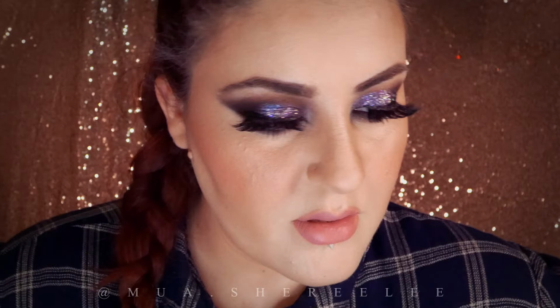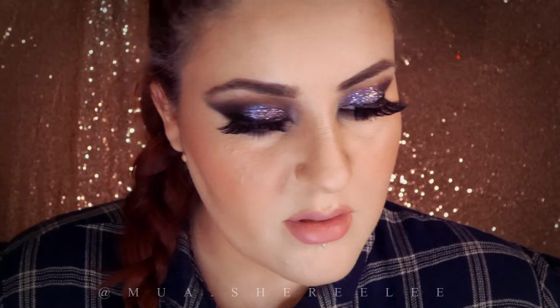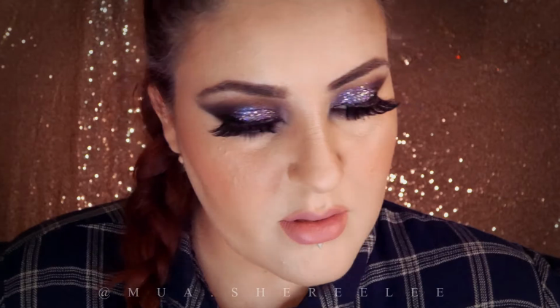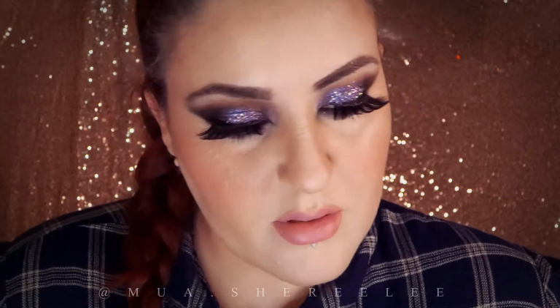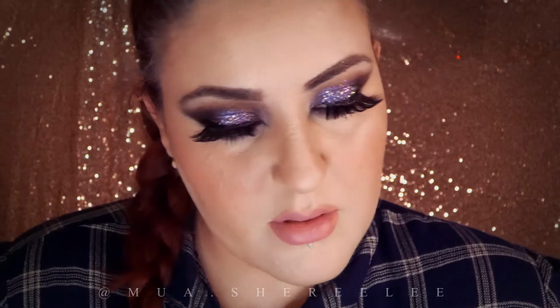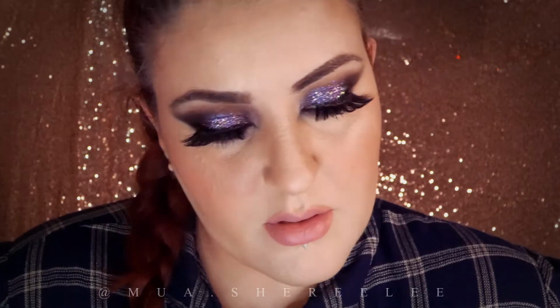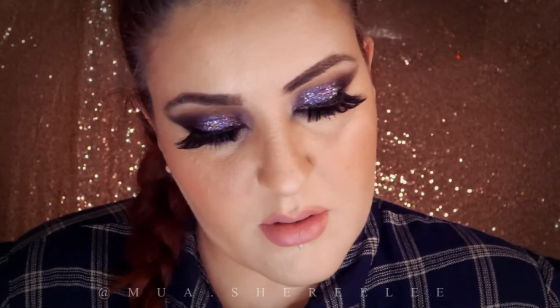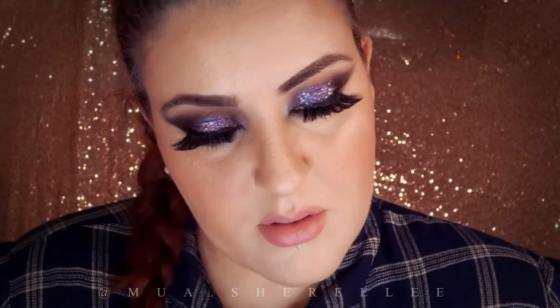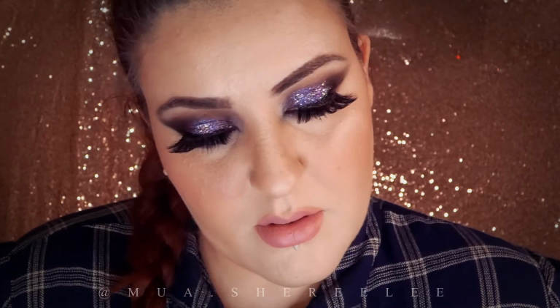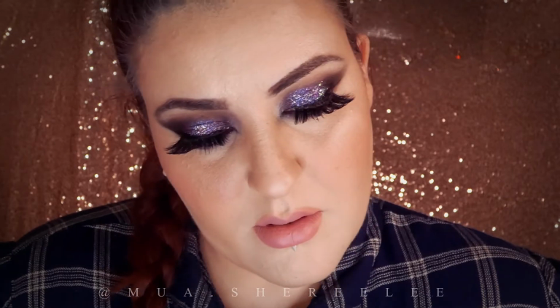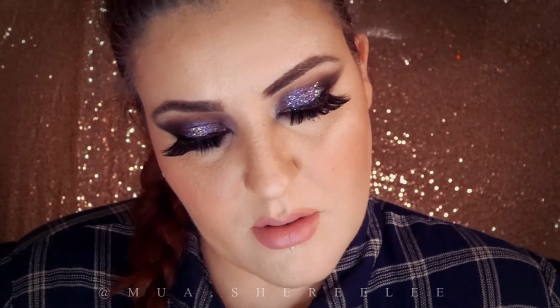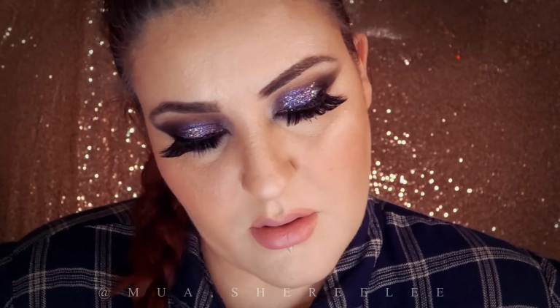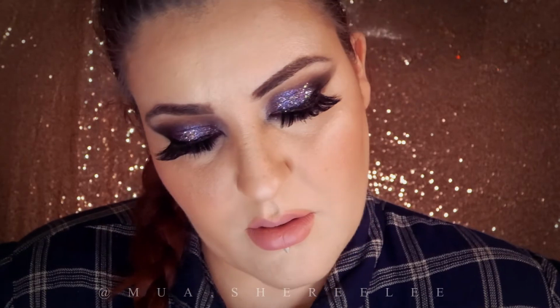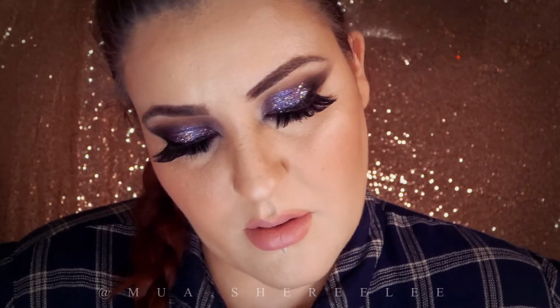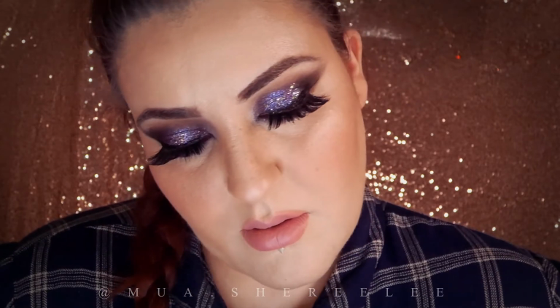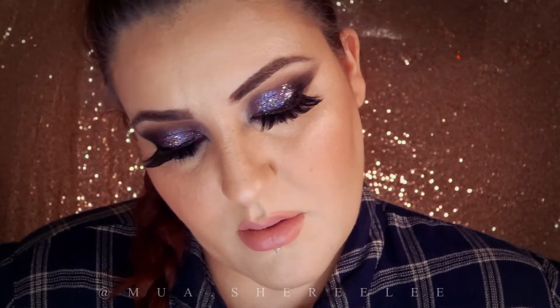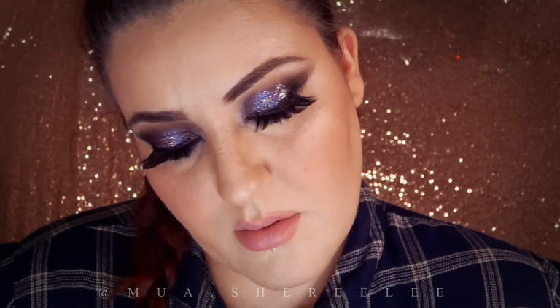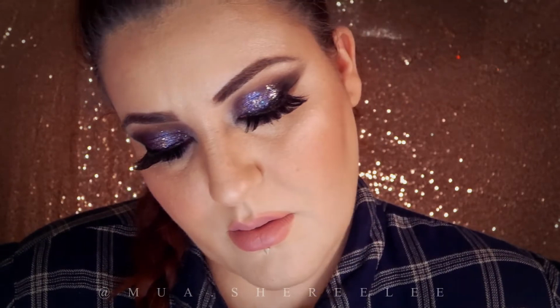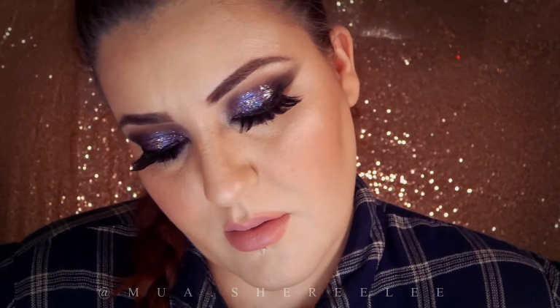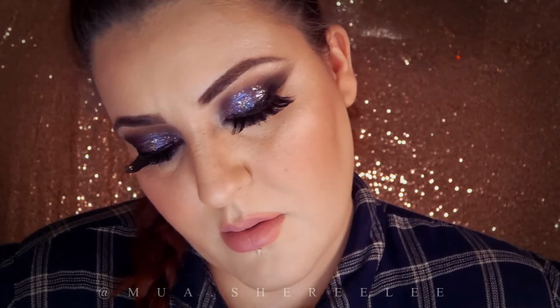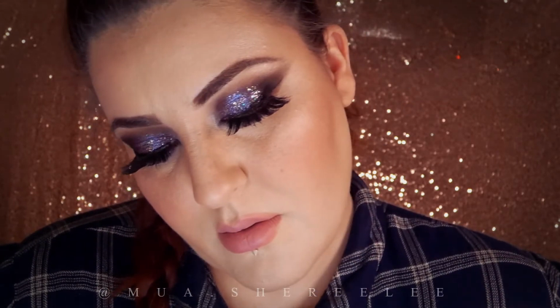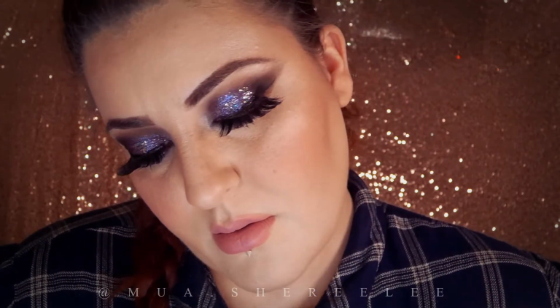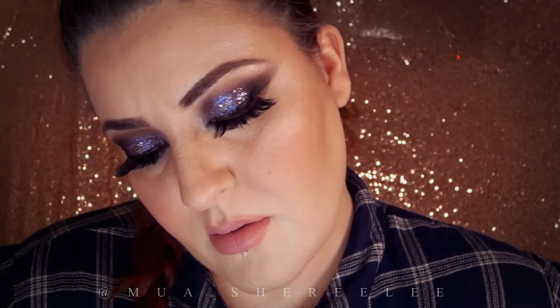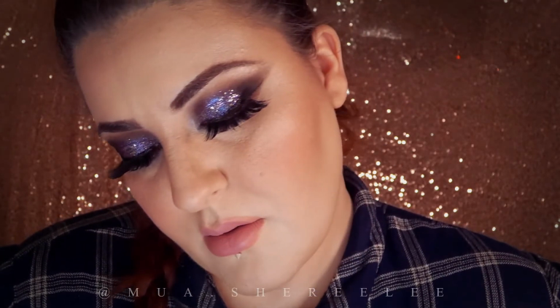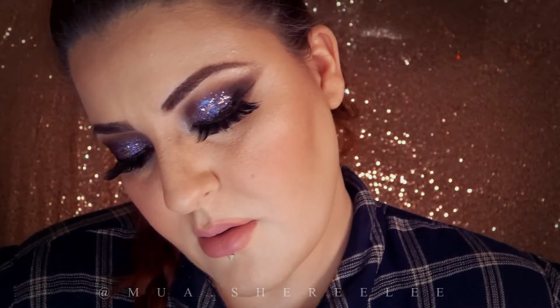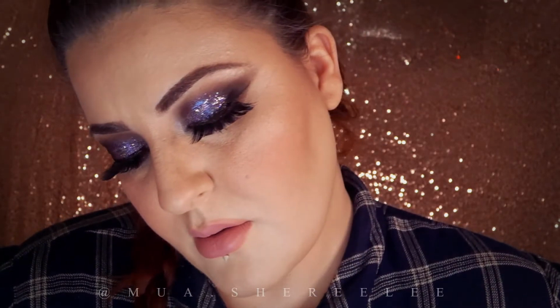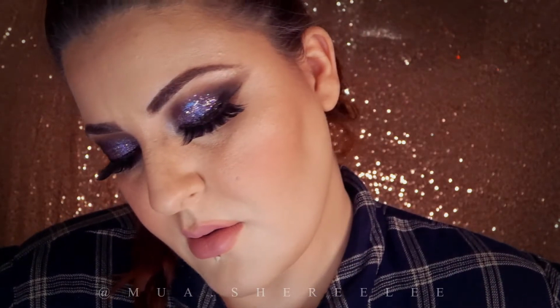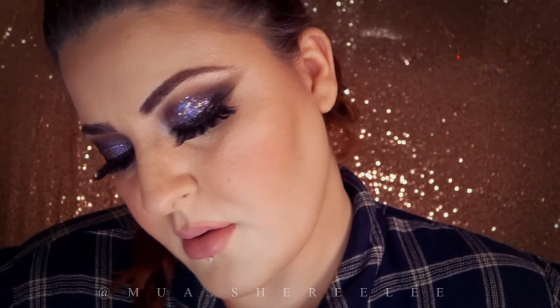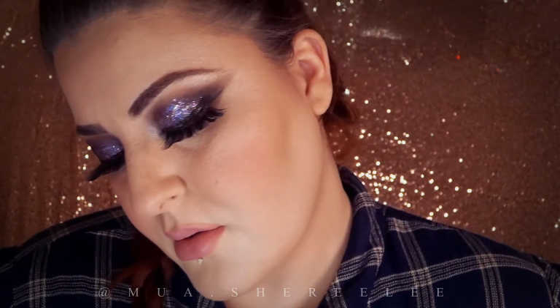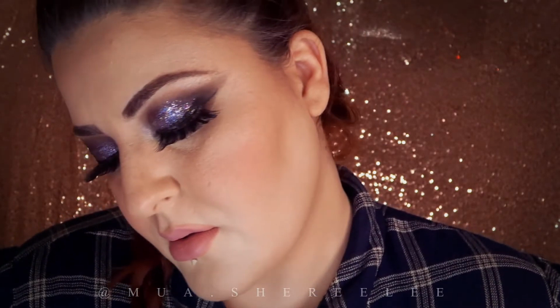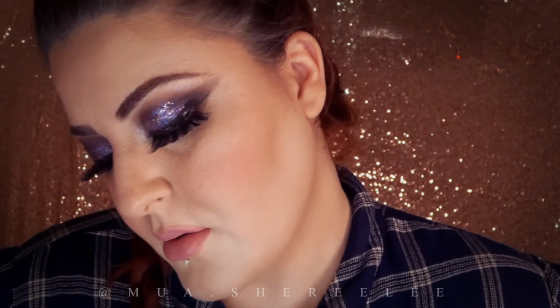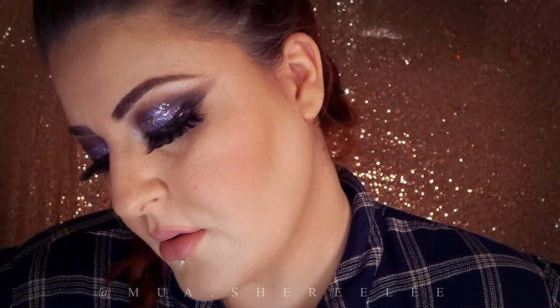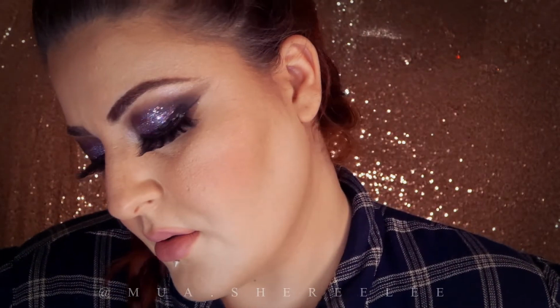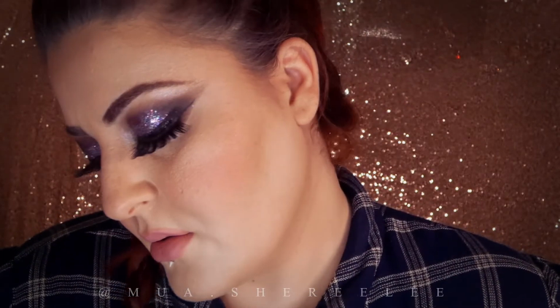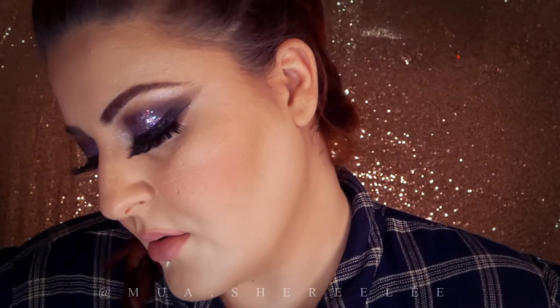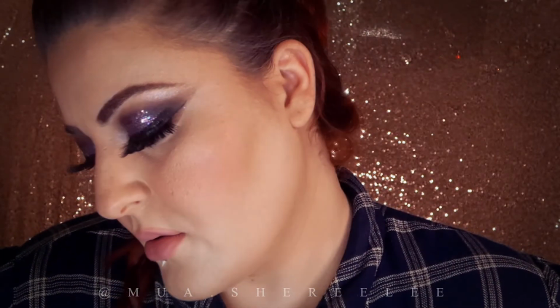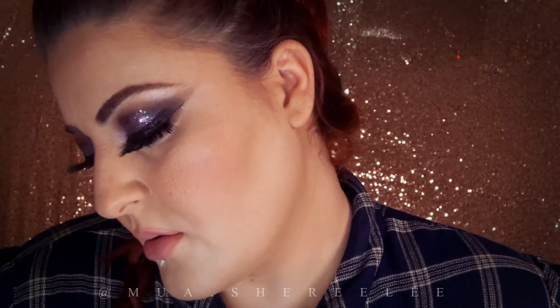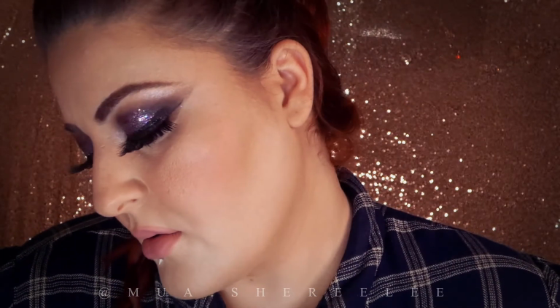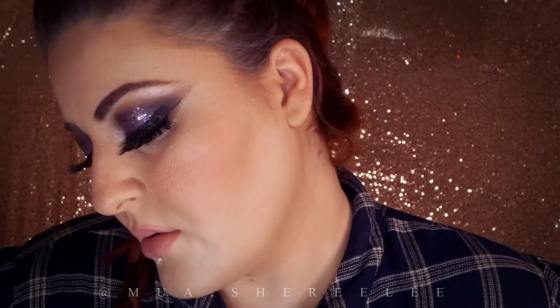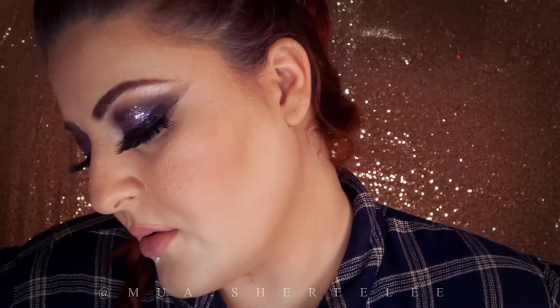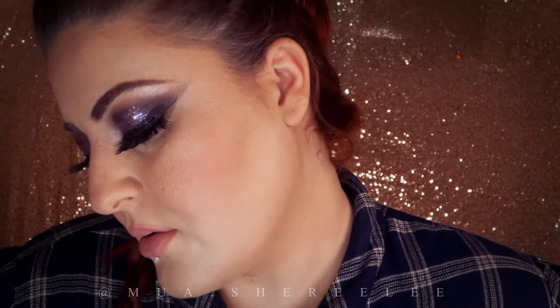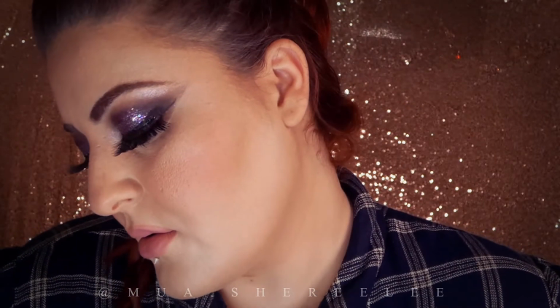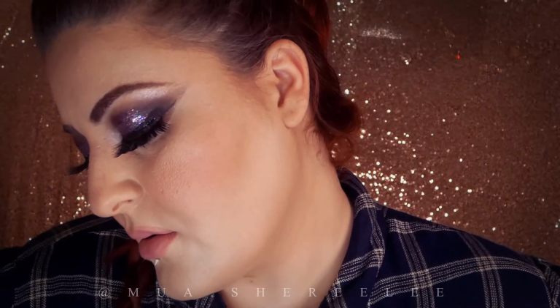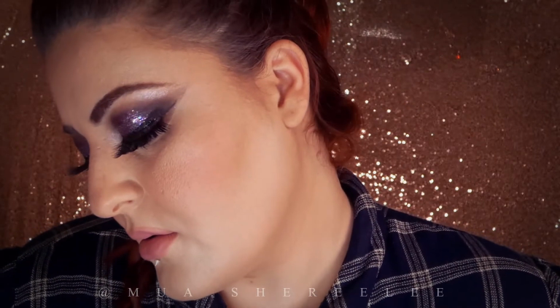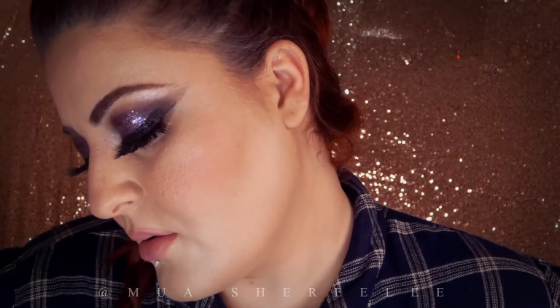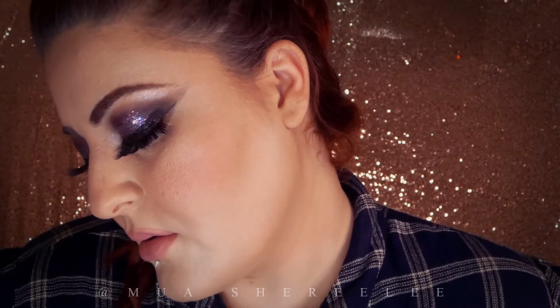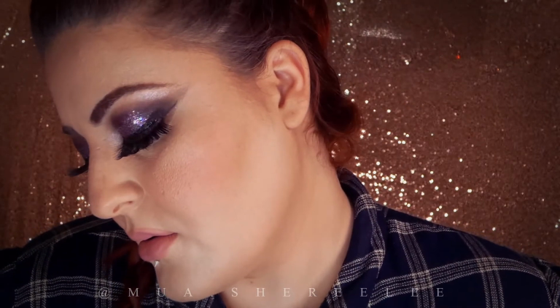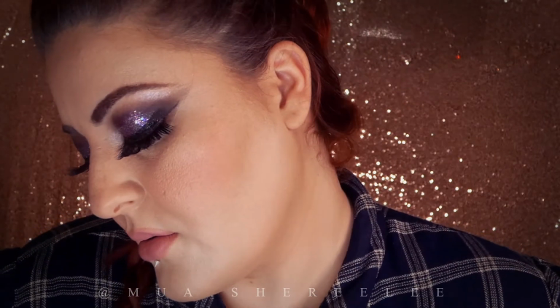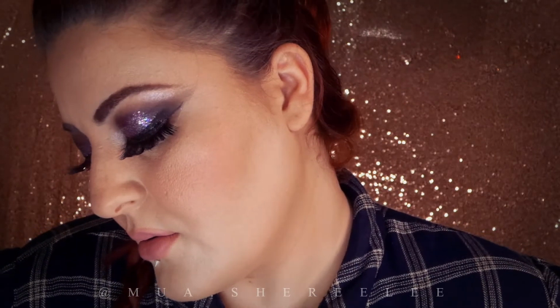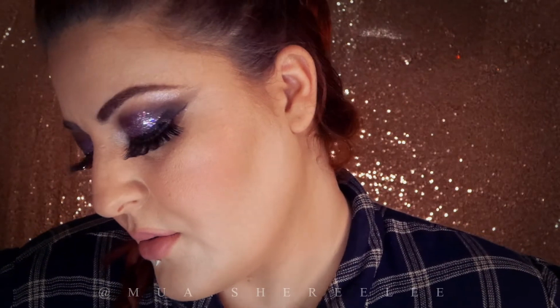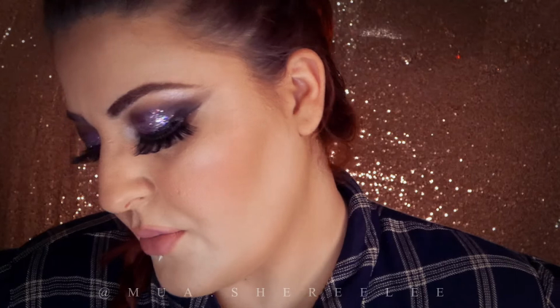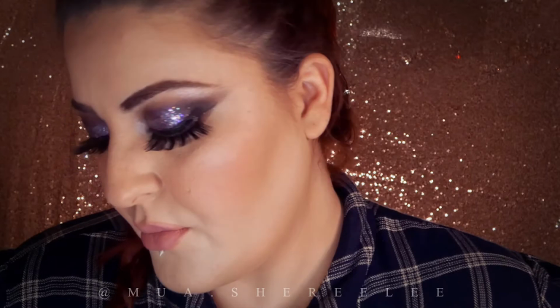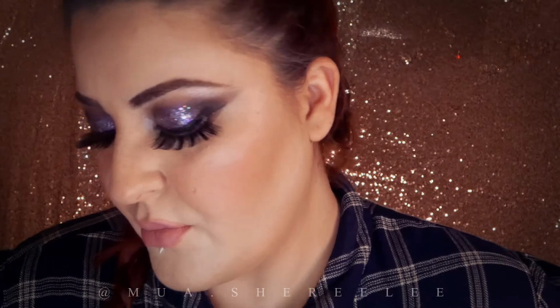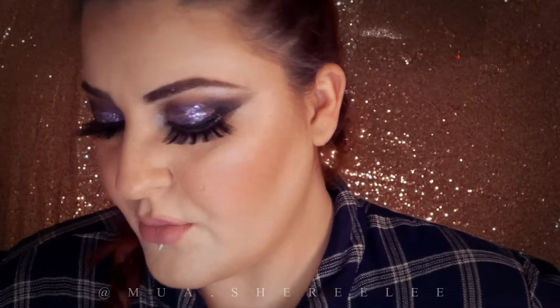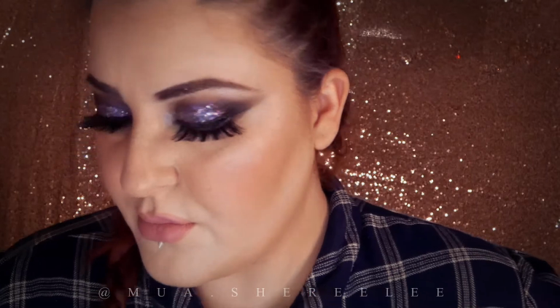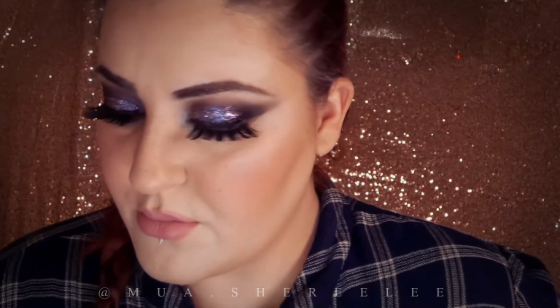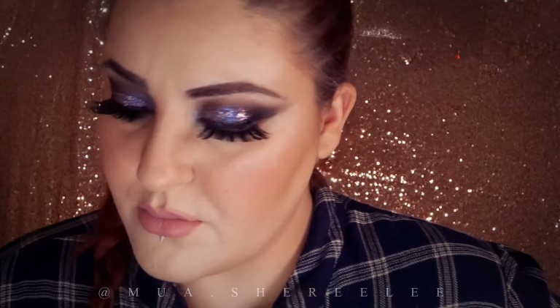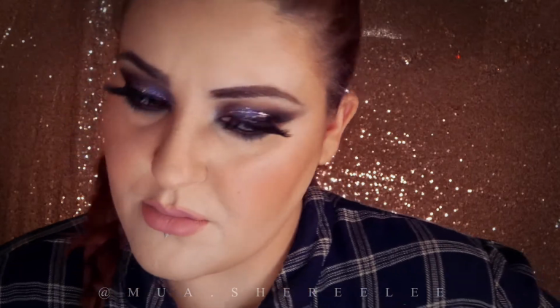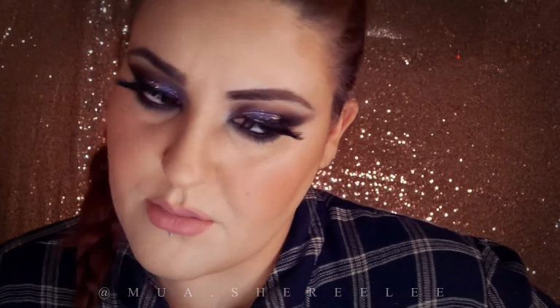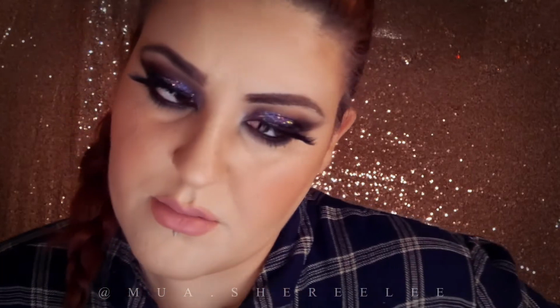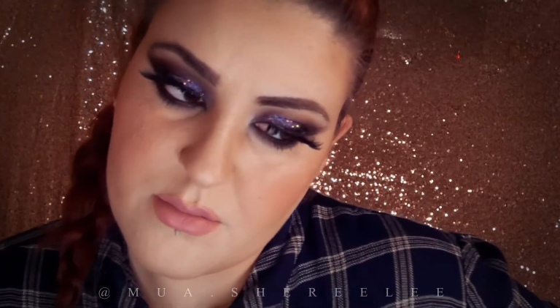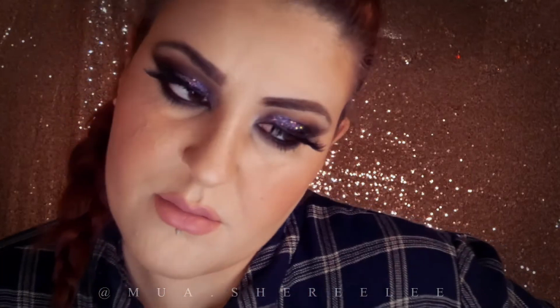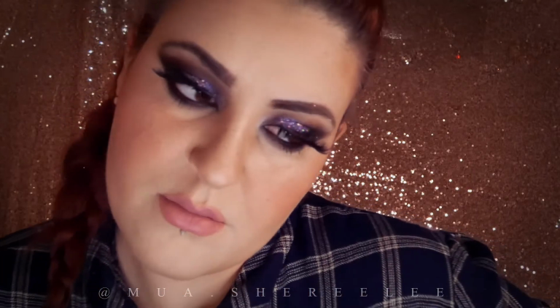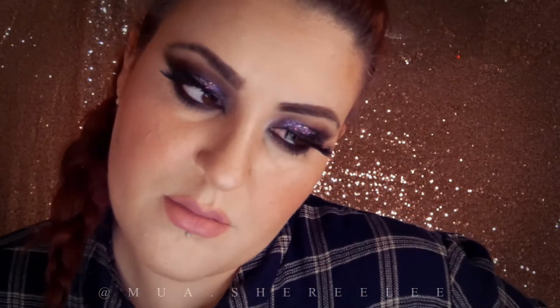Hey there, welcome back! Today I'll be doing this look. Hope you like it — if you do, keep on watching.